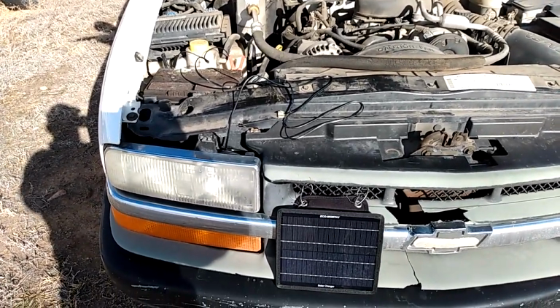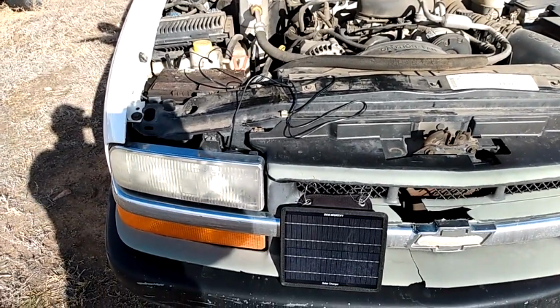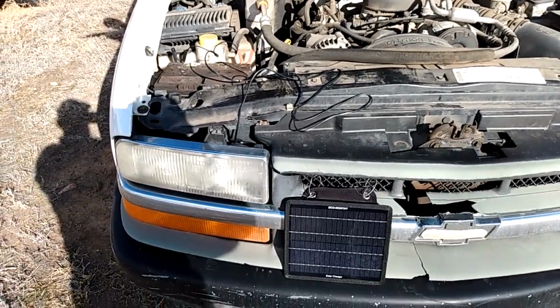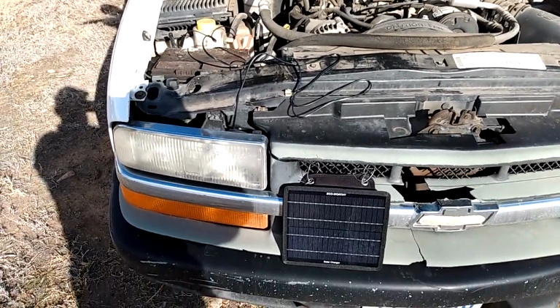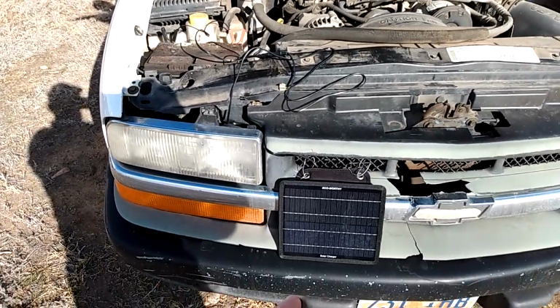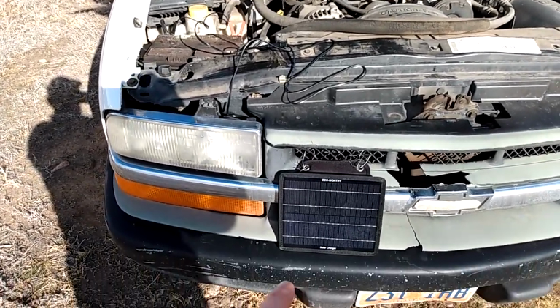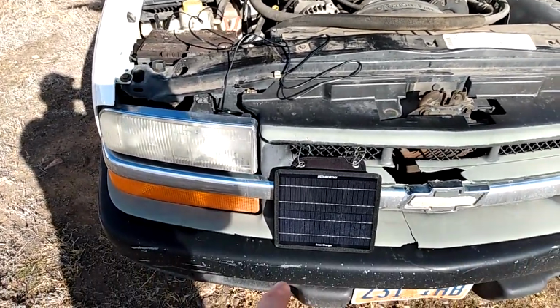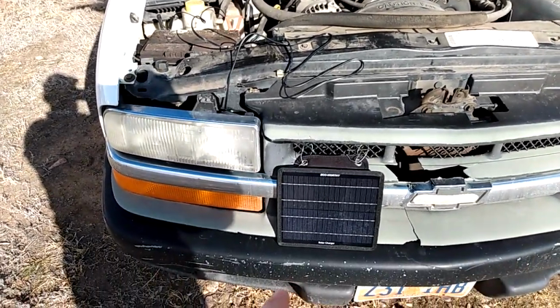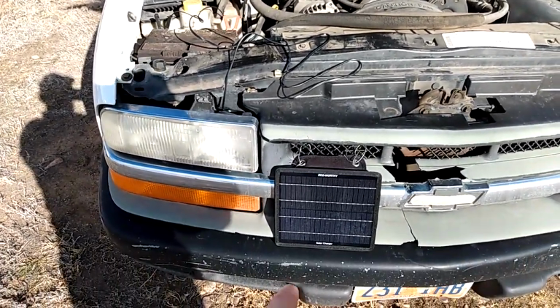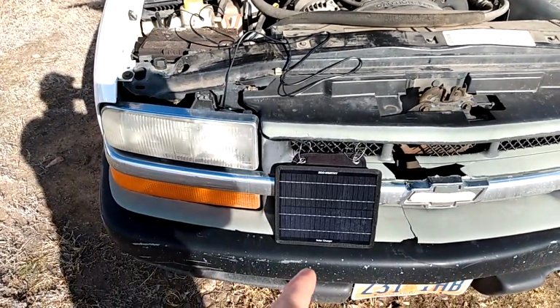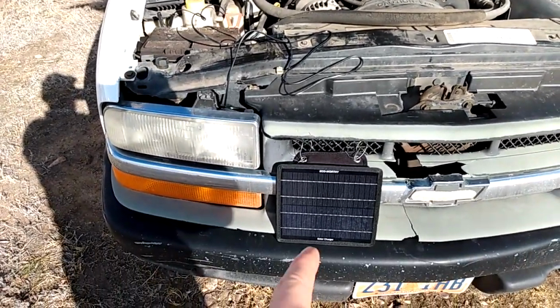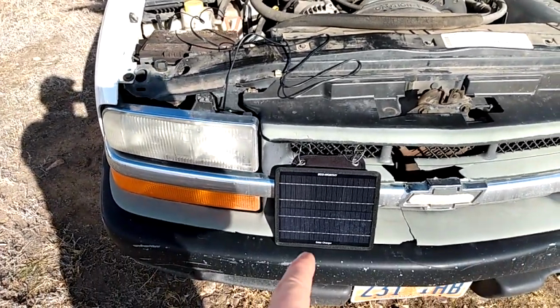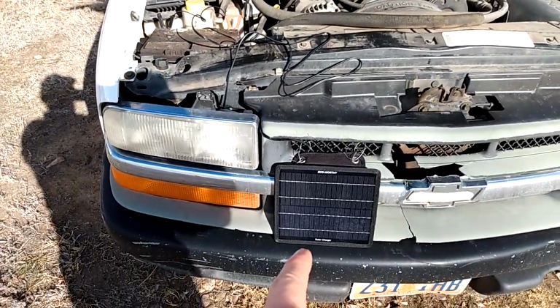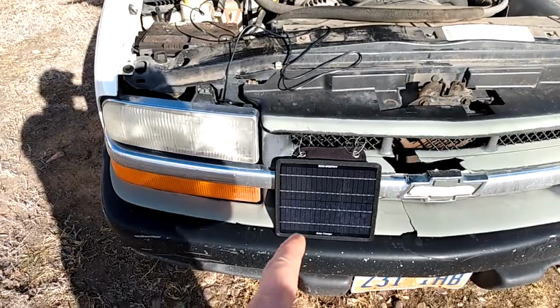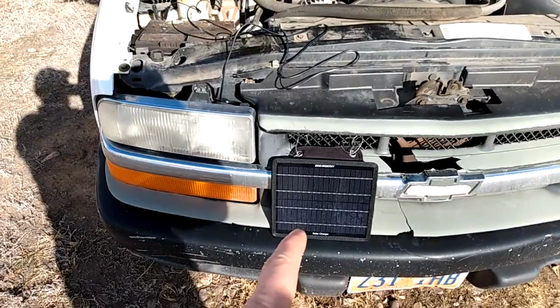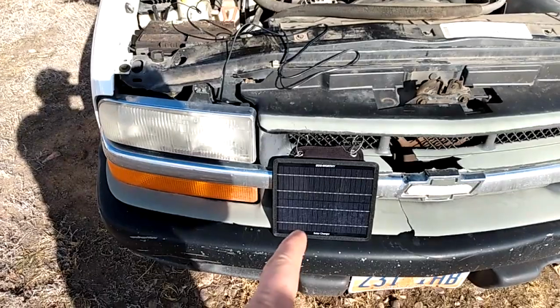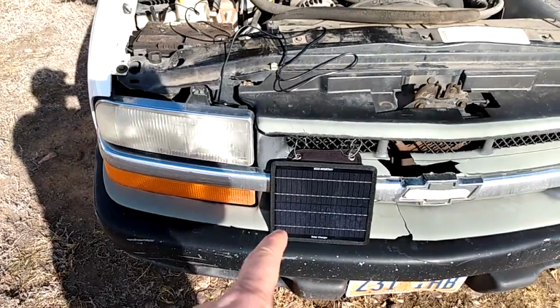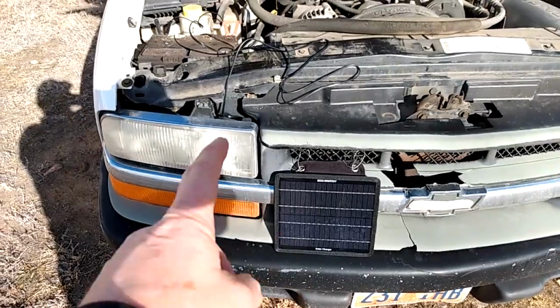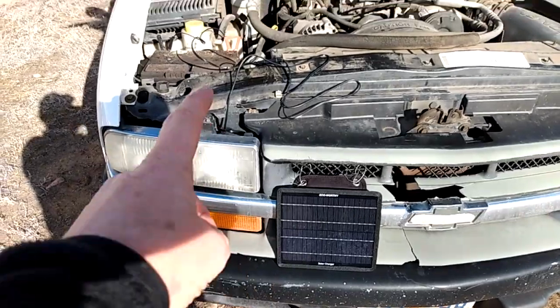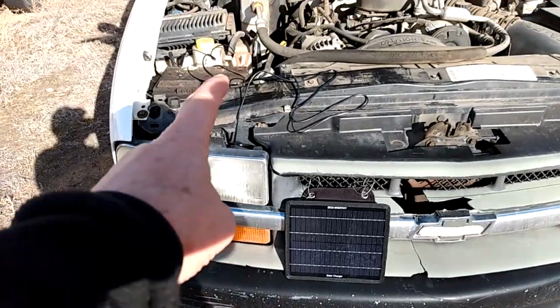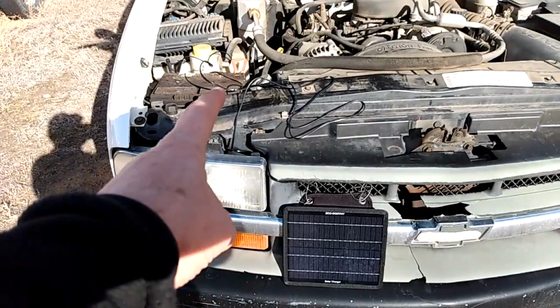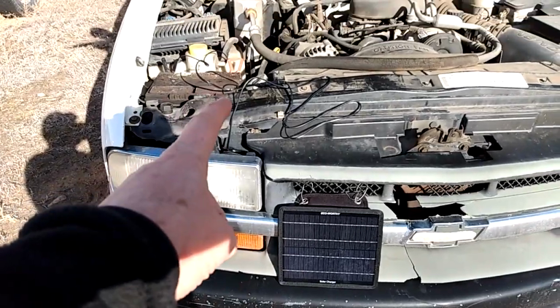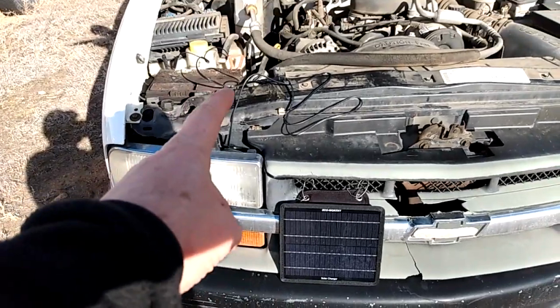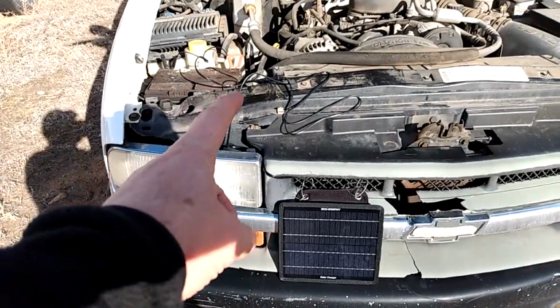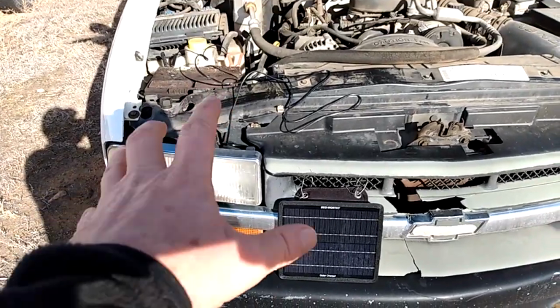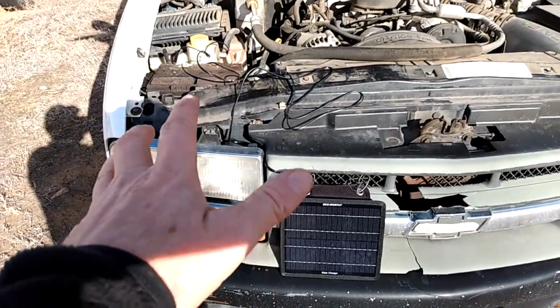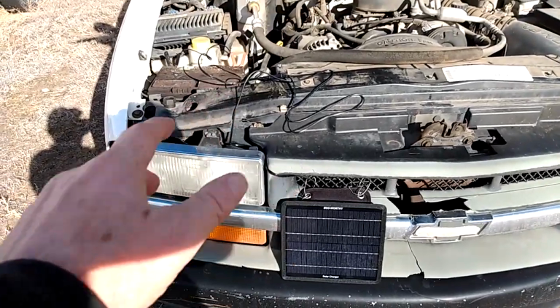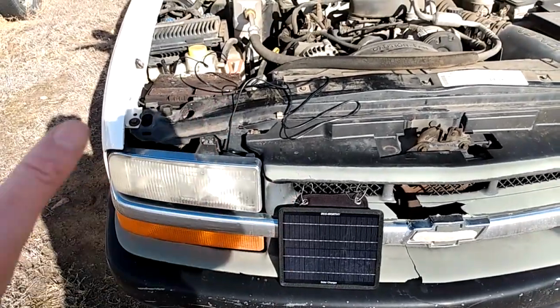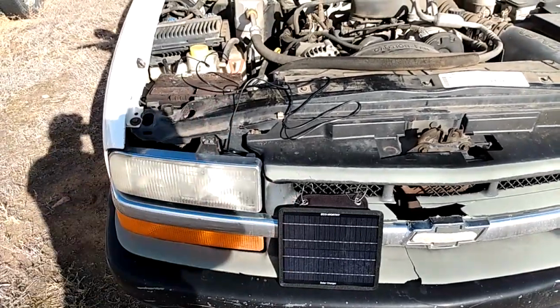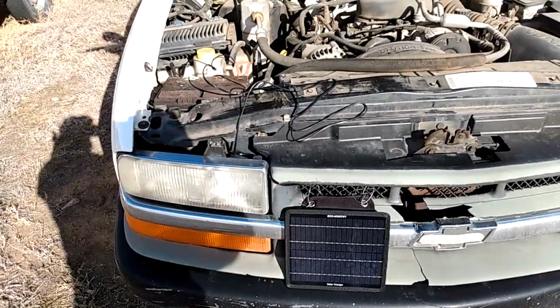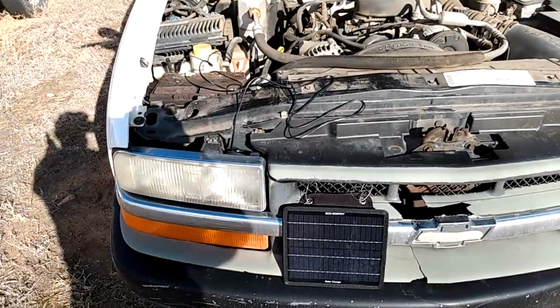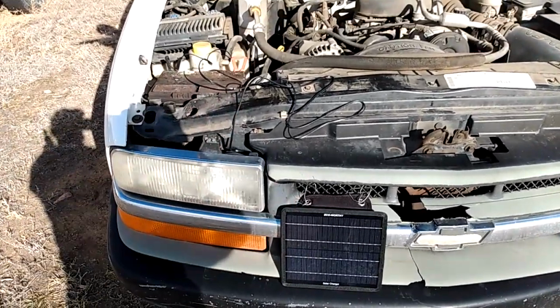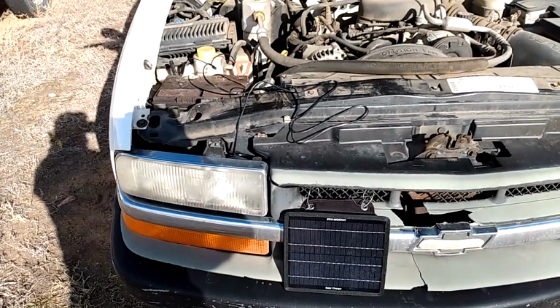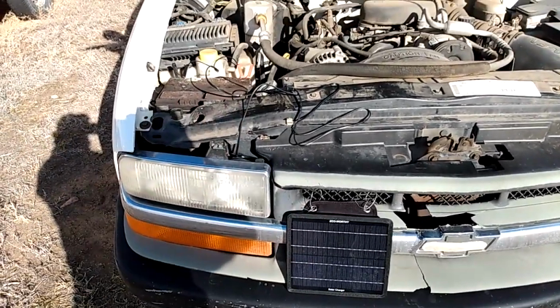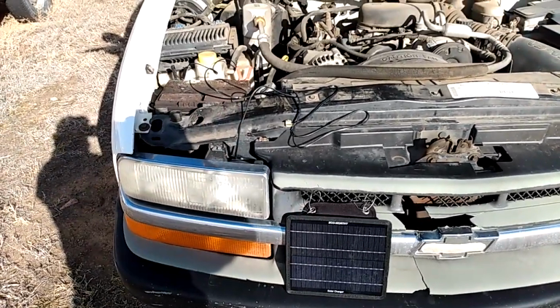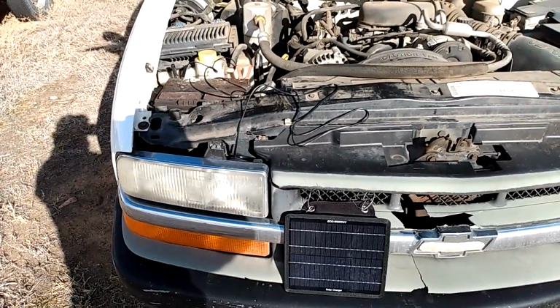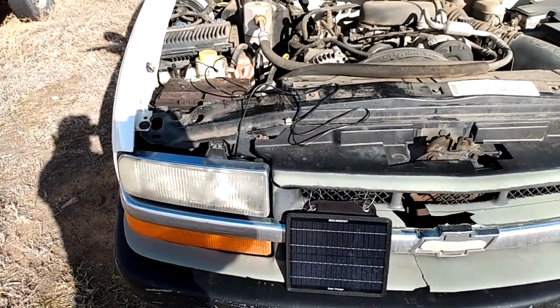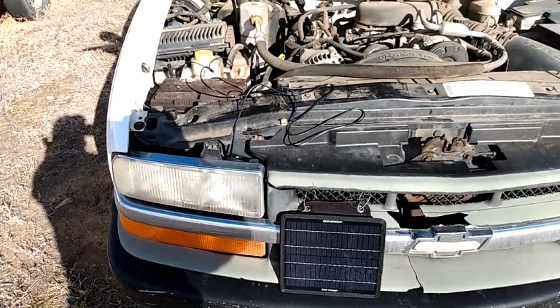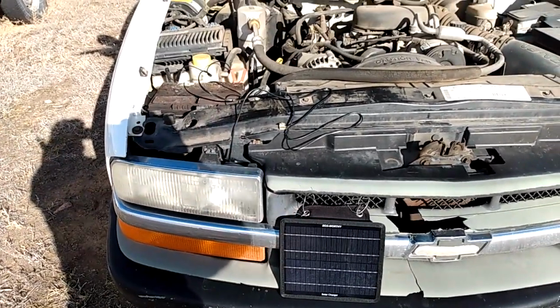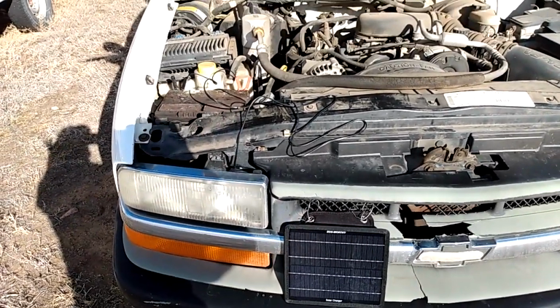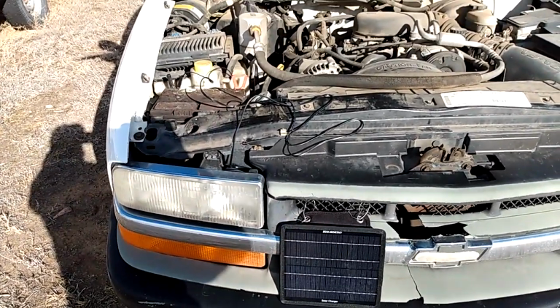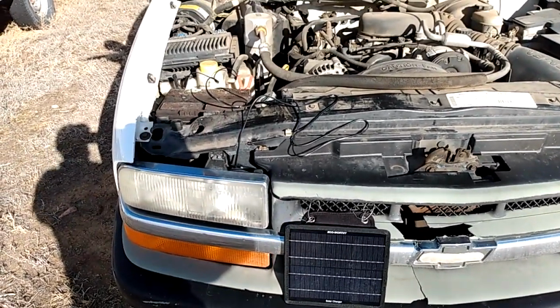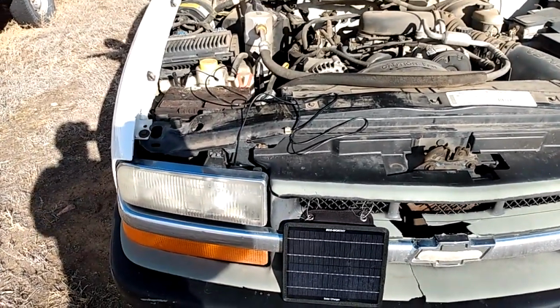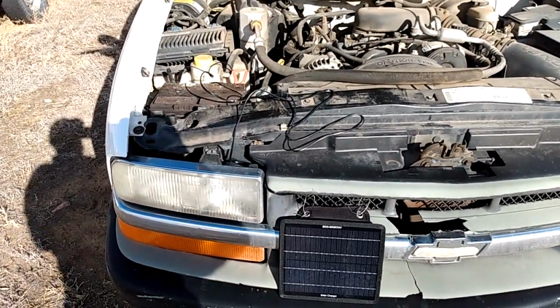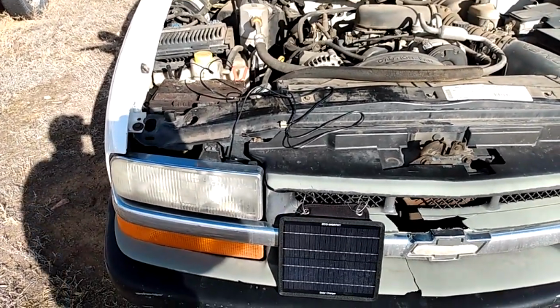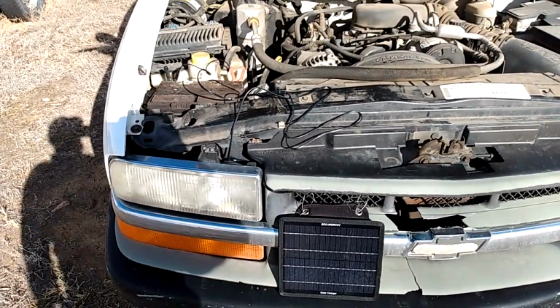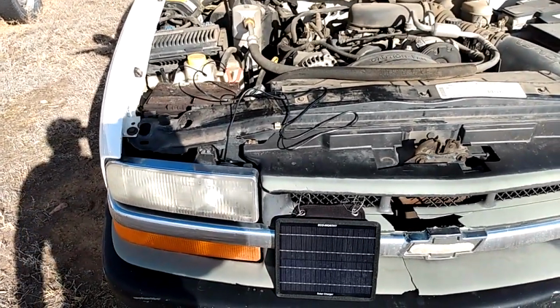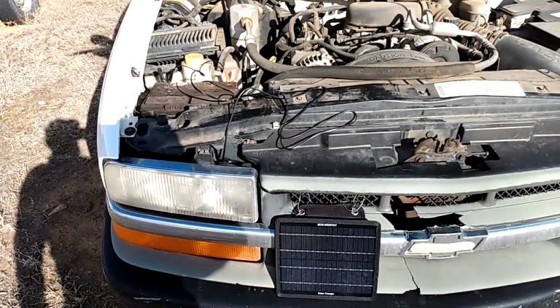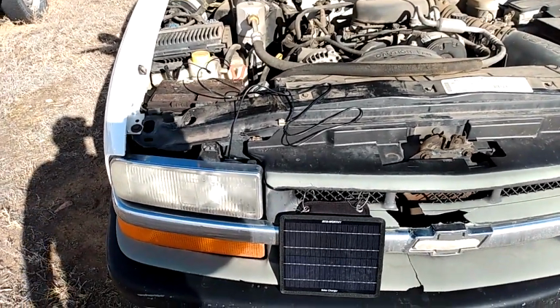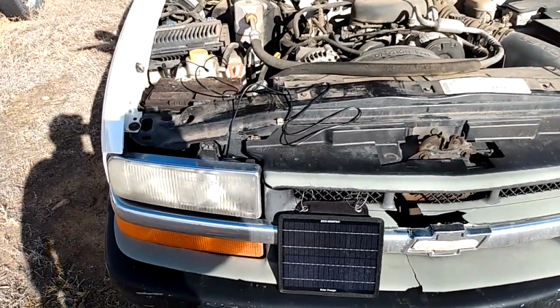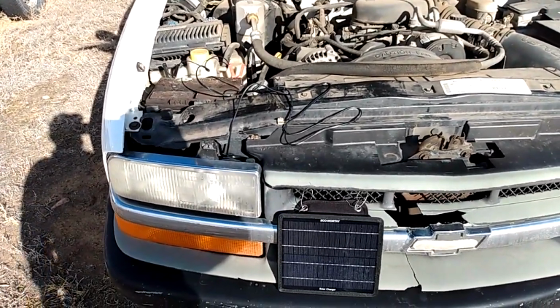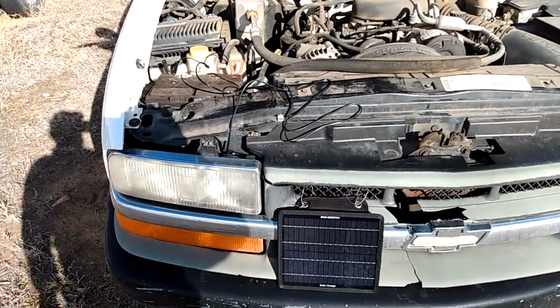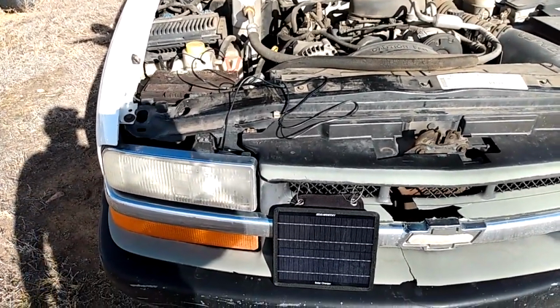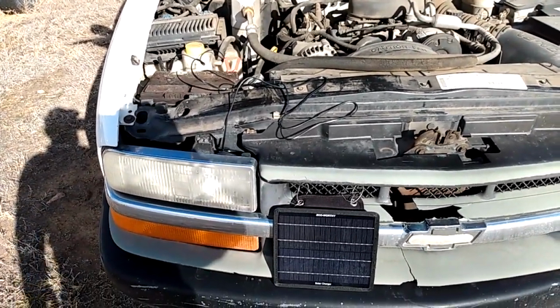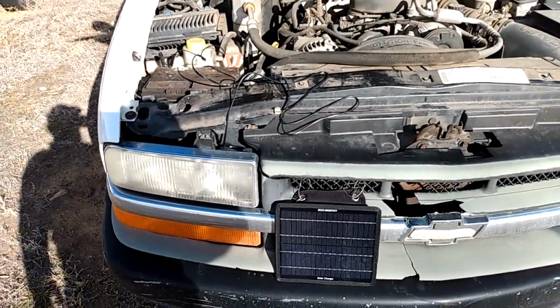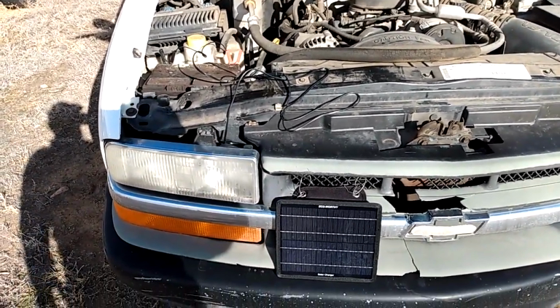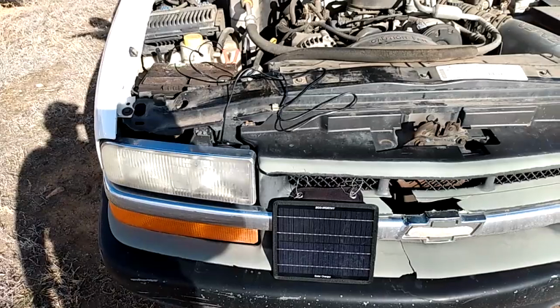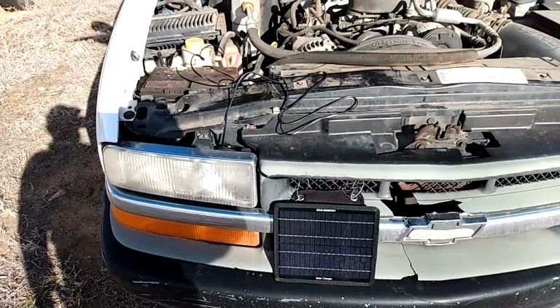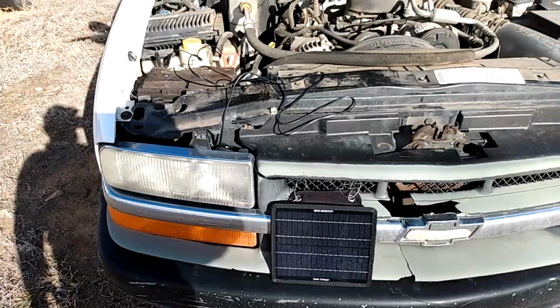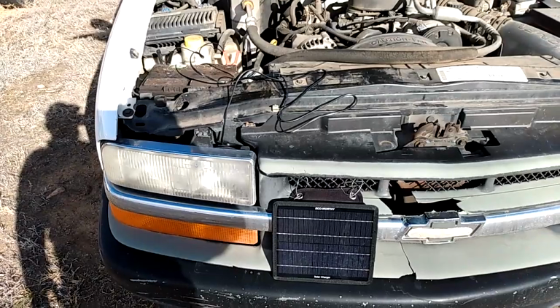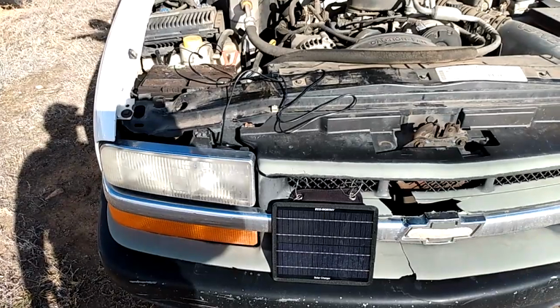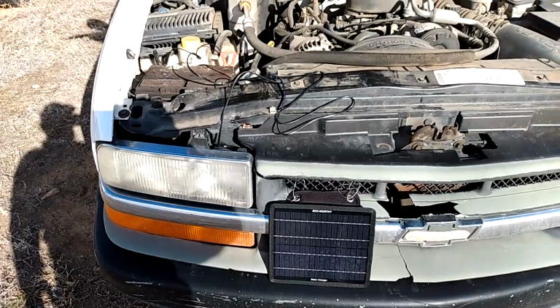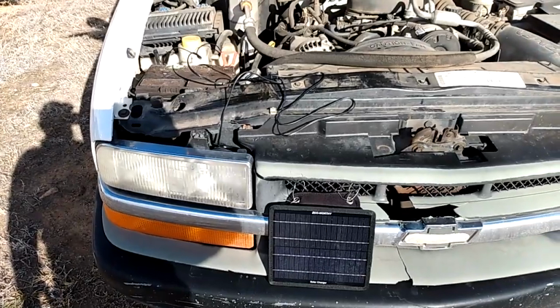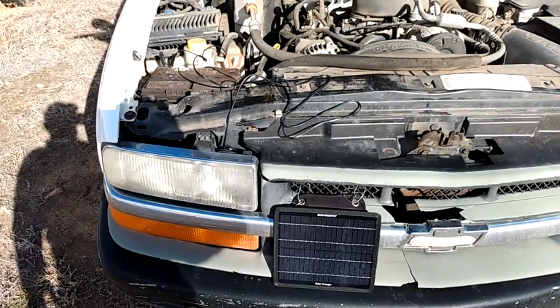If I'd had one of these, I could have set it anywhere in the sunshine with that long cord, trickle charged my truck, and been back on the road really quickly.